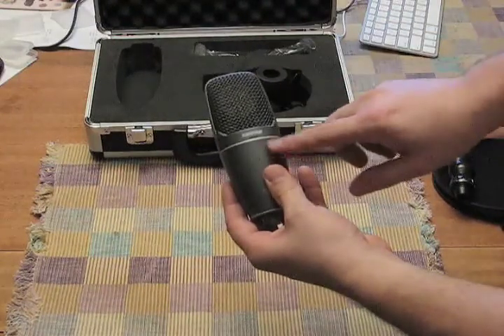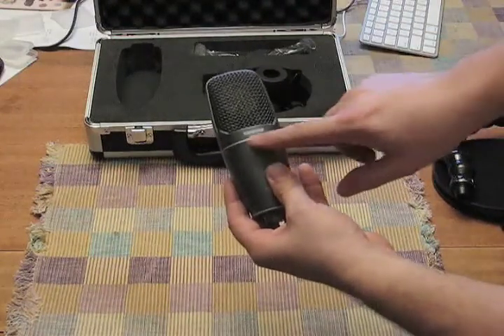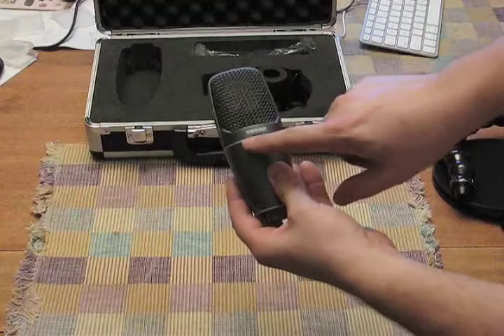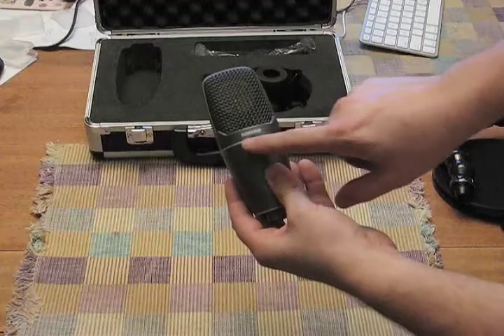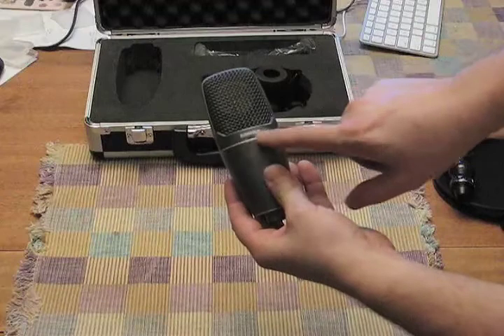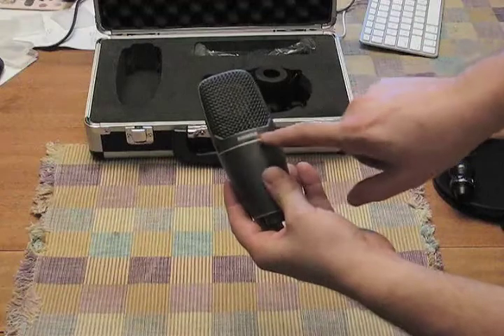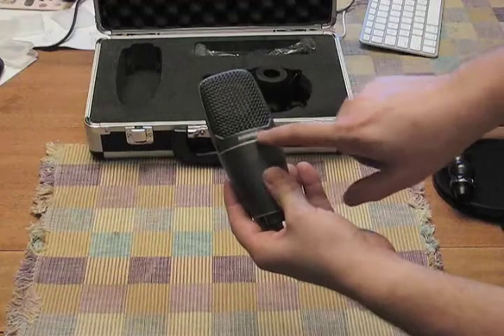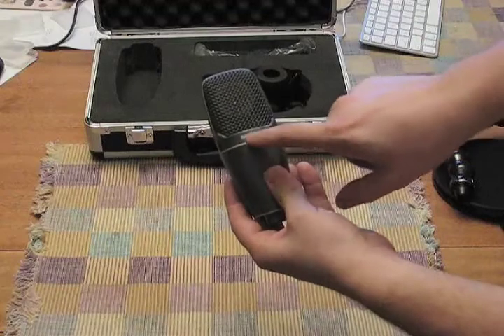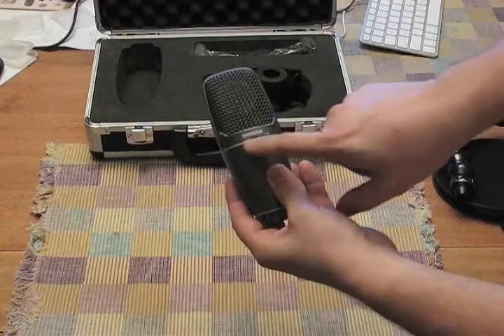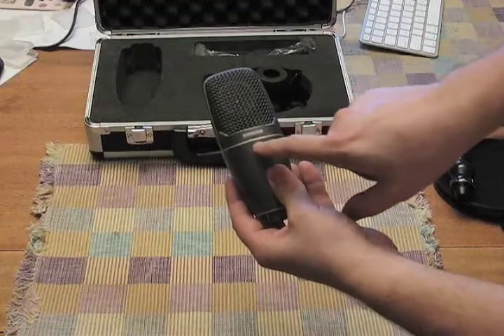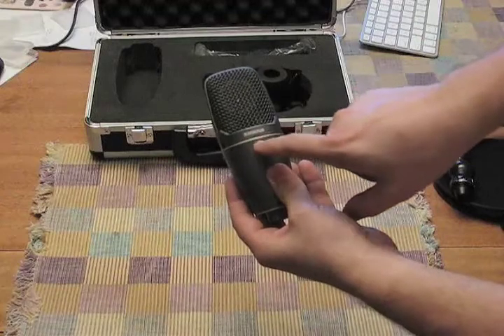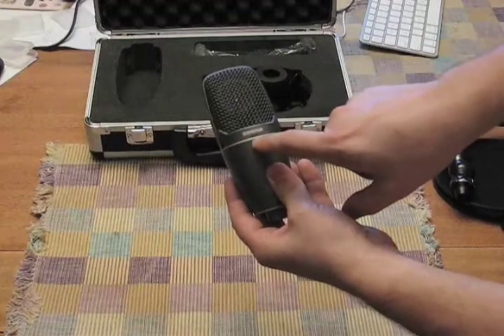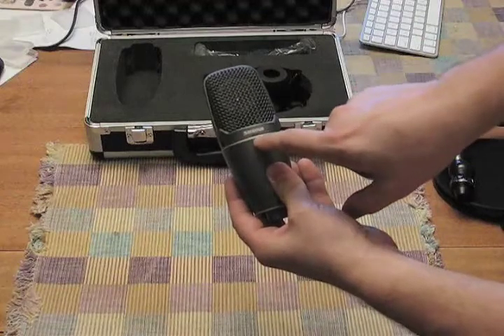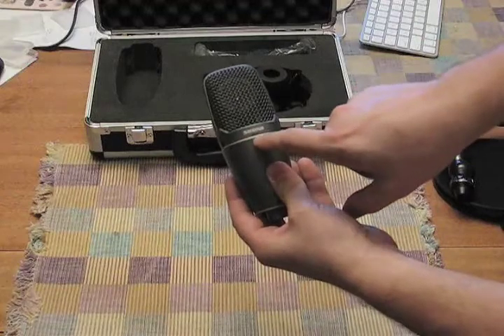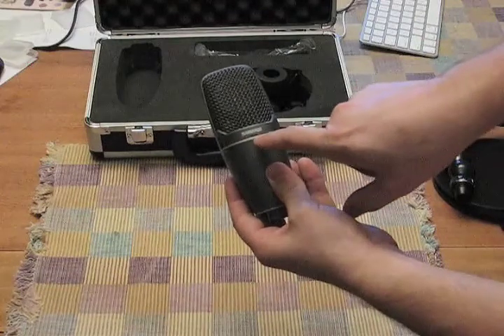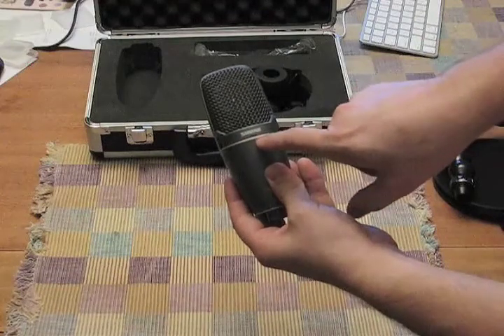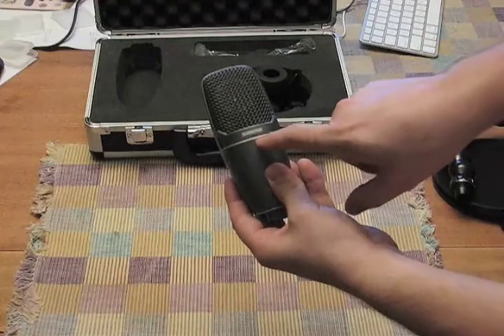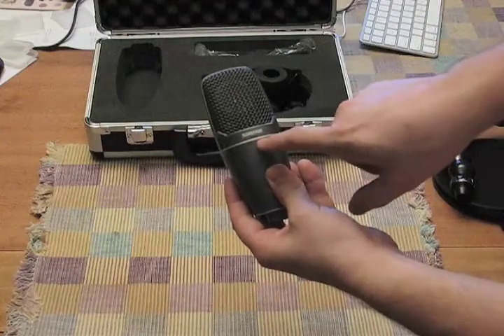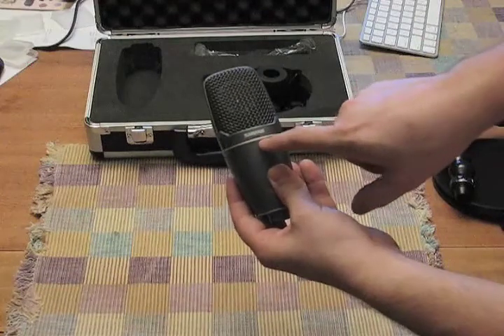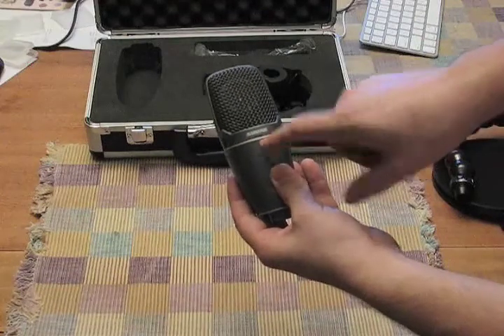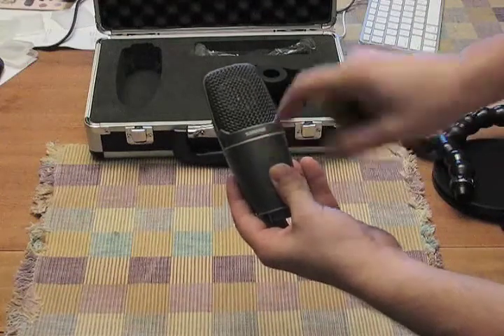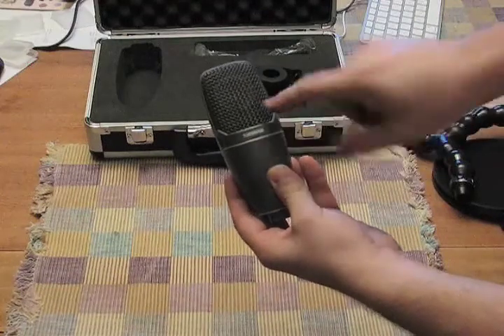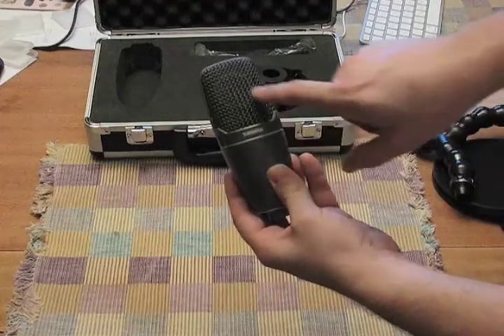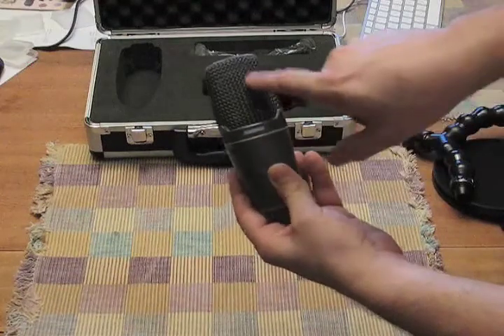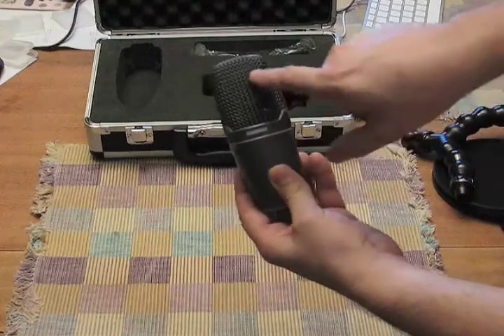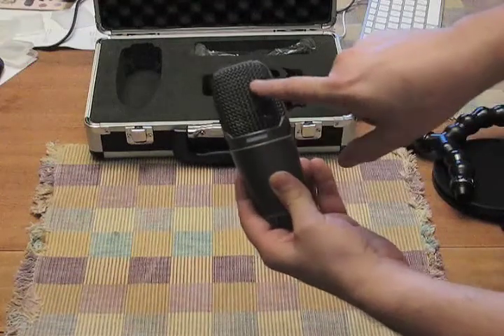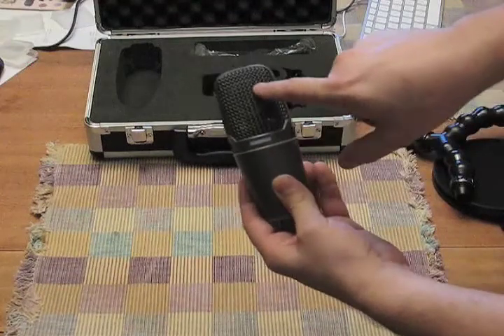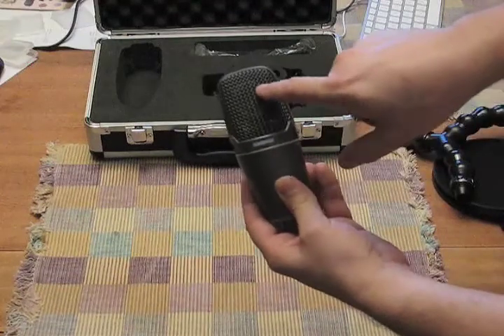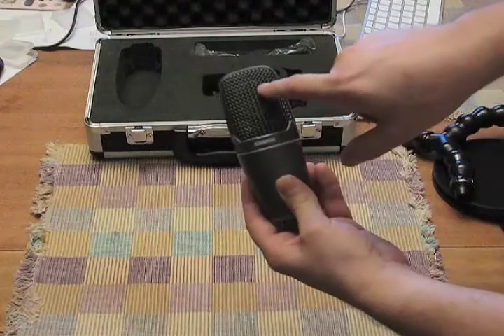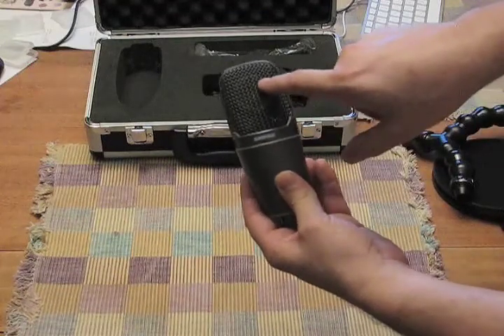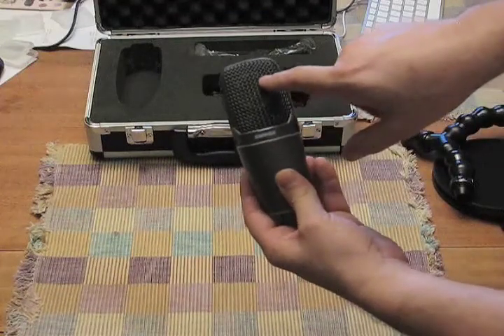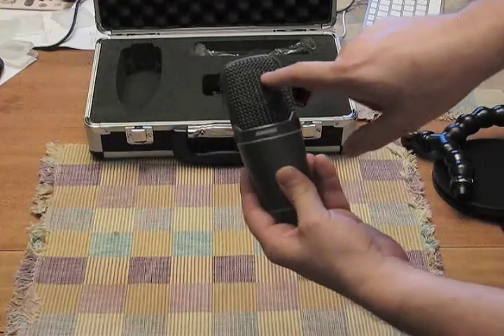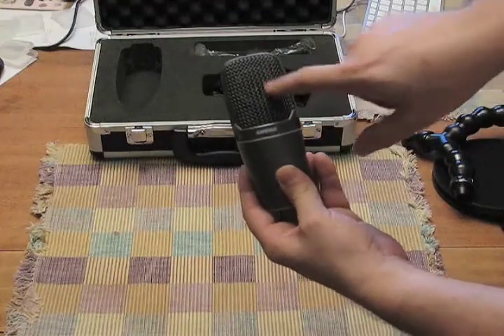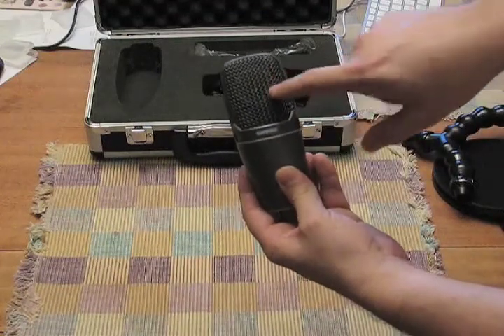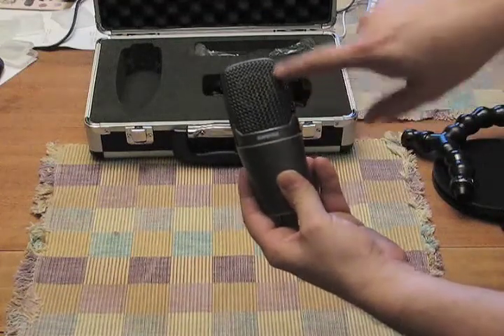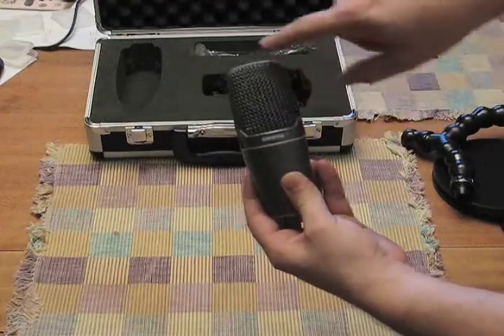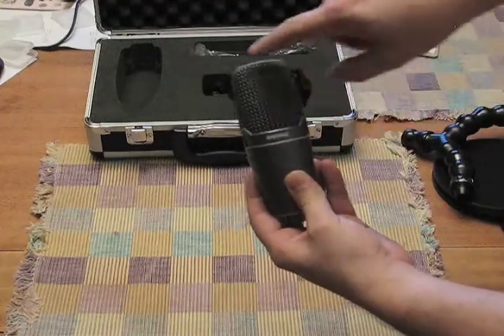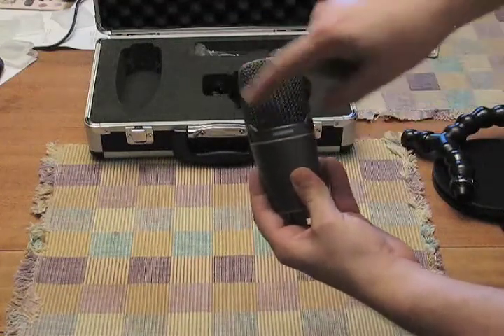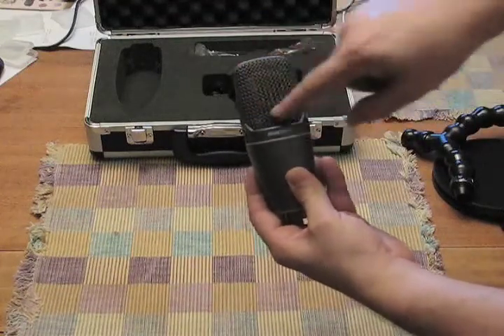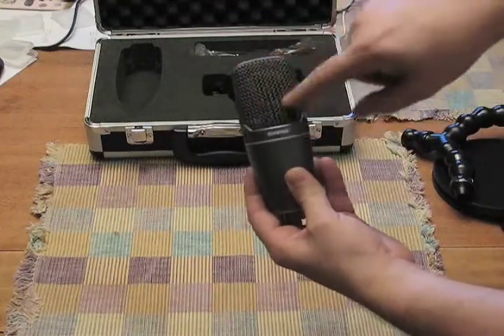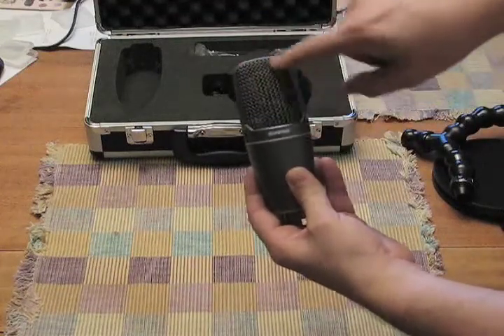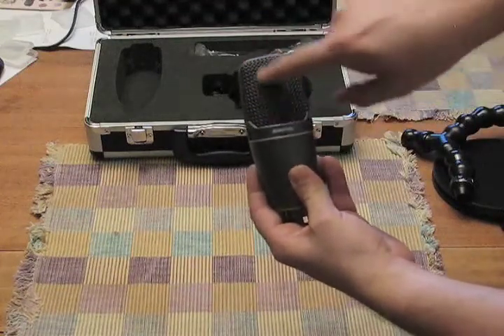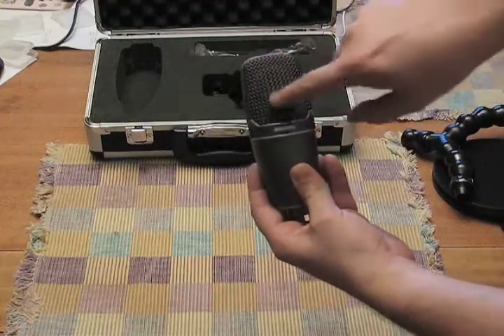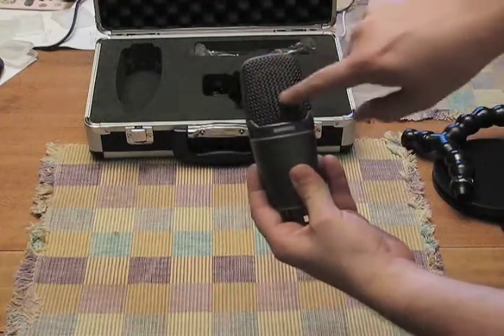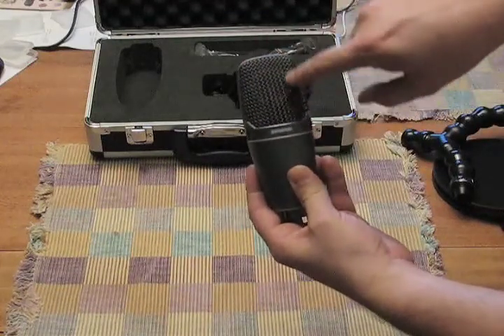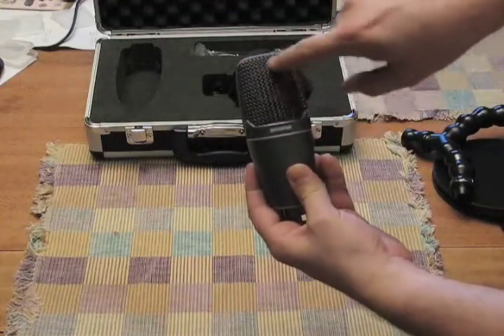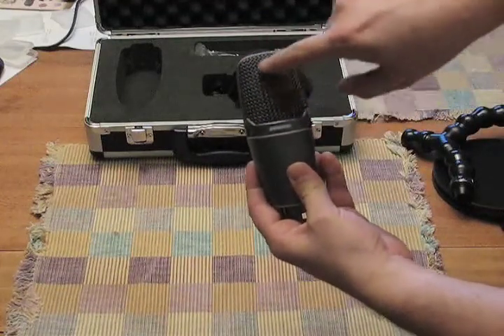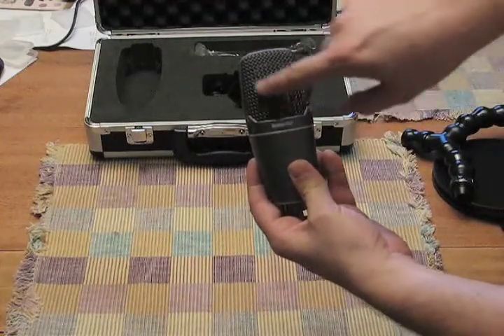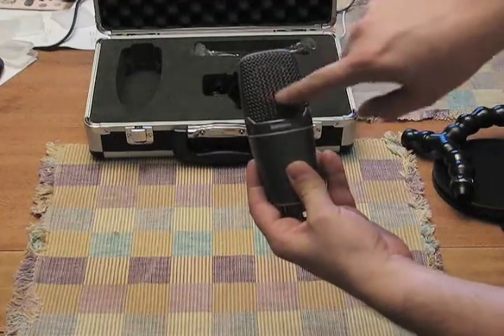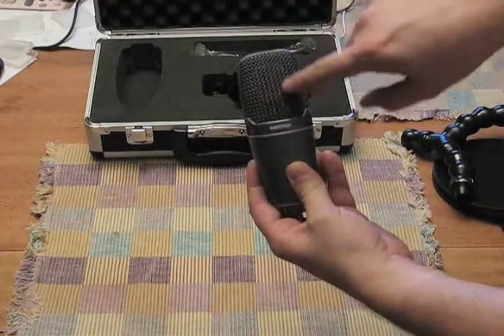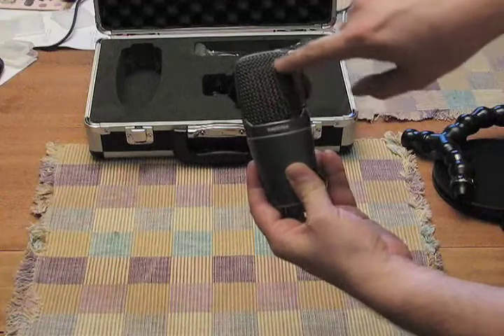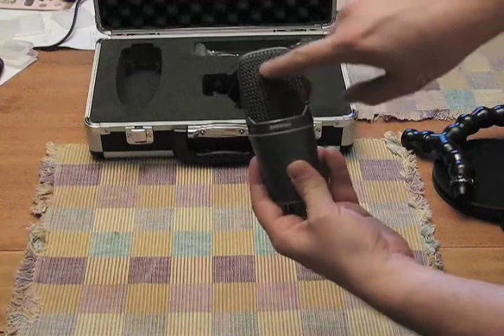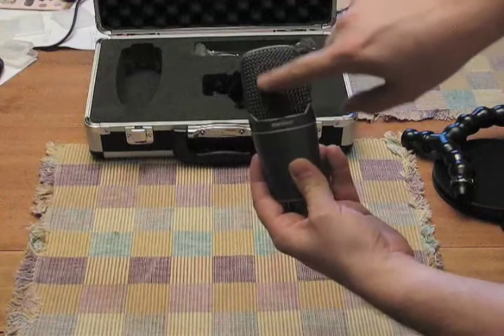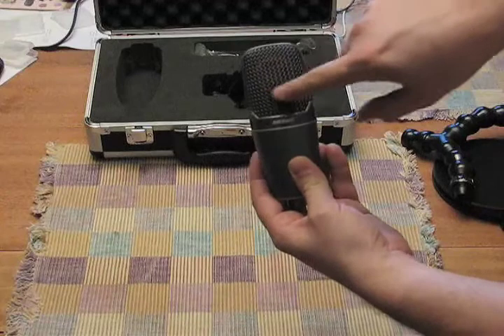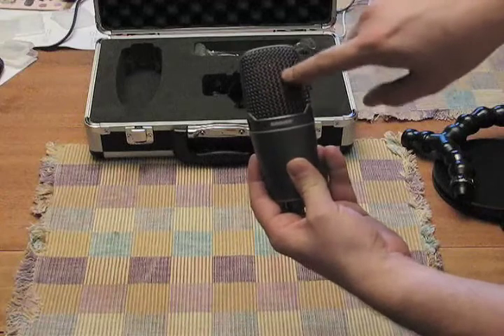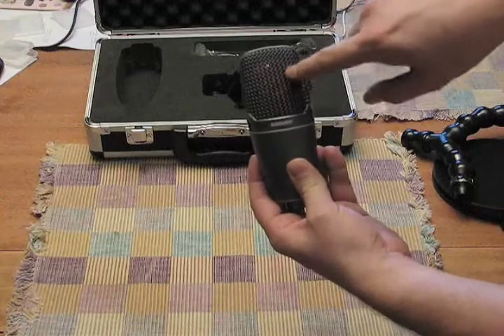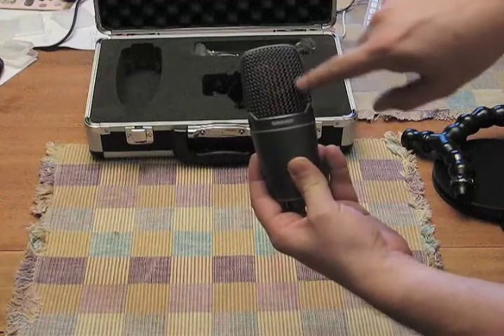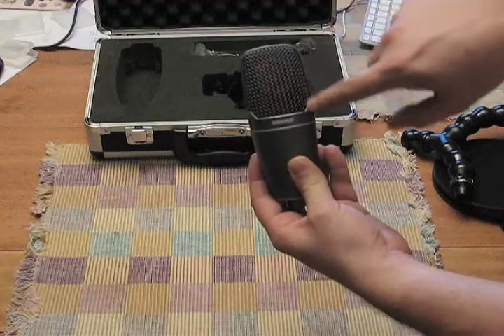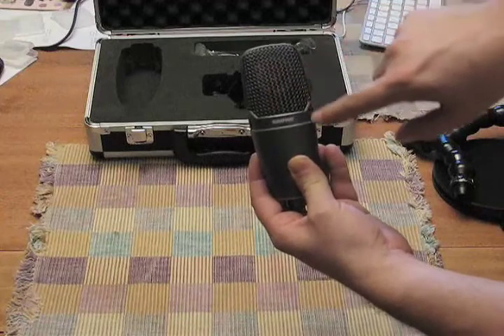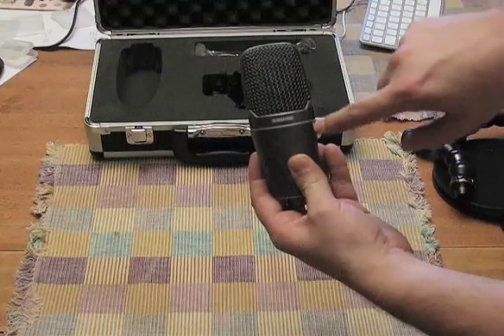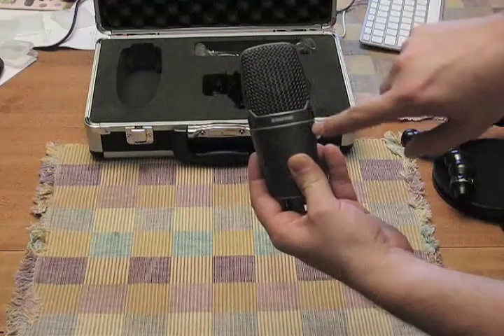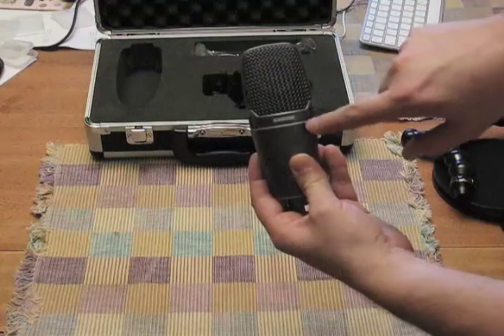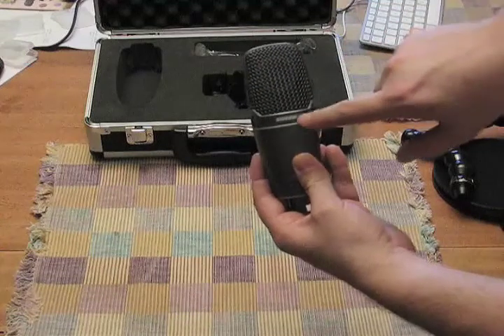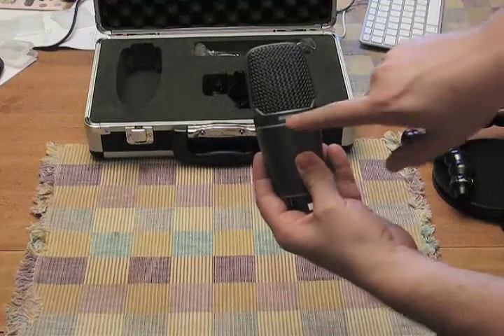The front, where it says Shure, is the side that you're going to speak into. You can see the diaphragm through the grill if you look carefully.